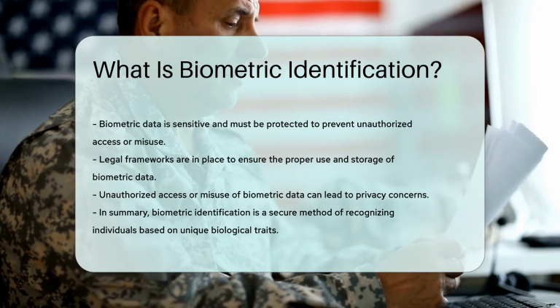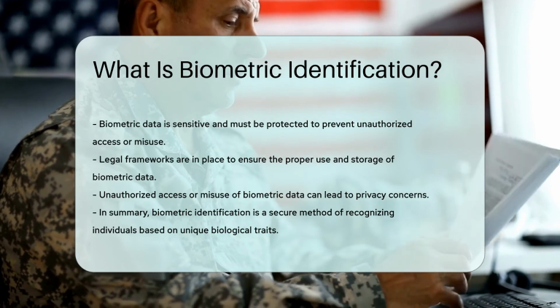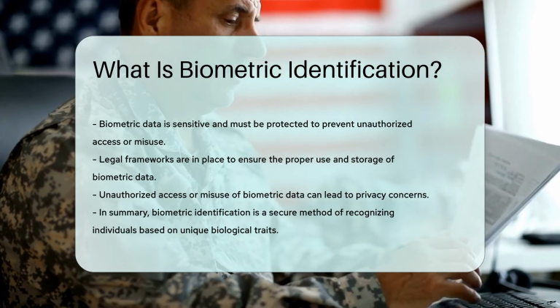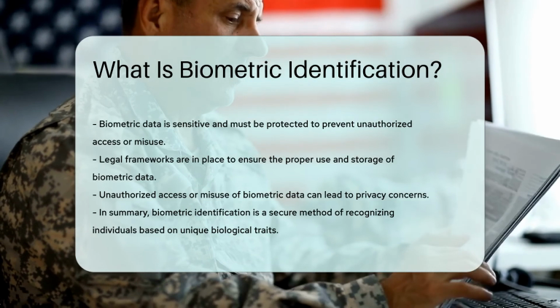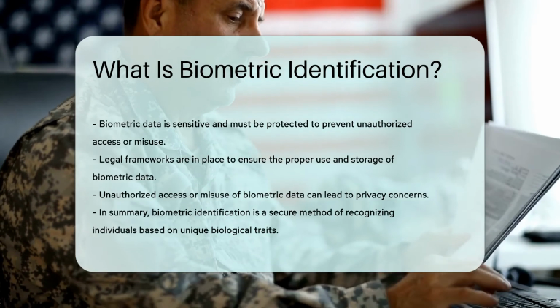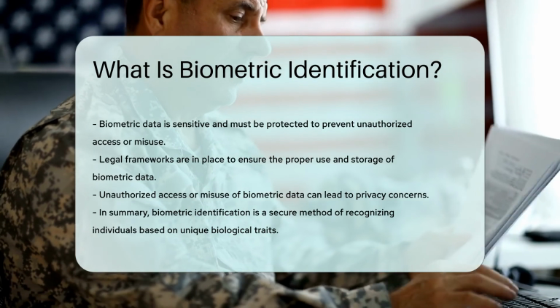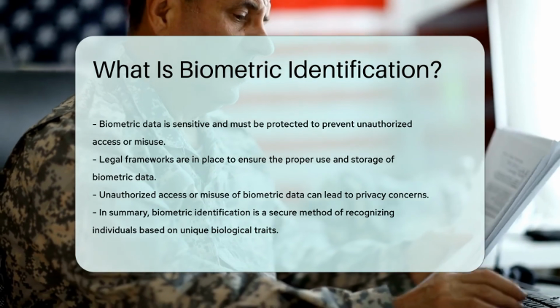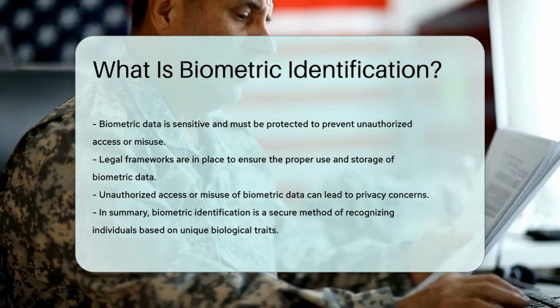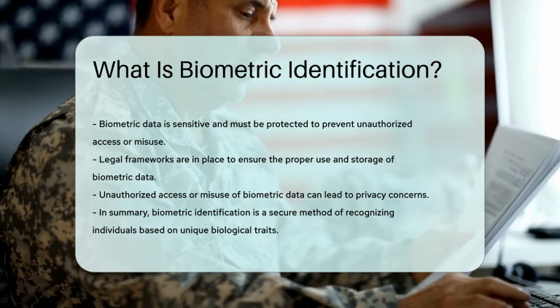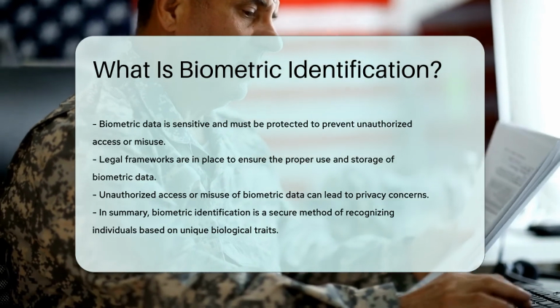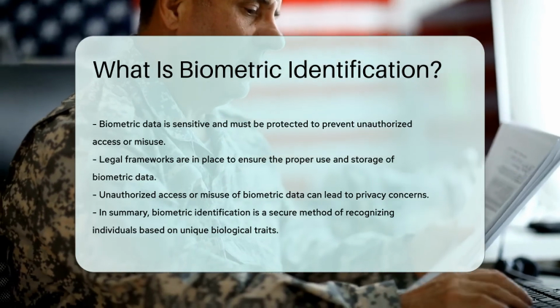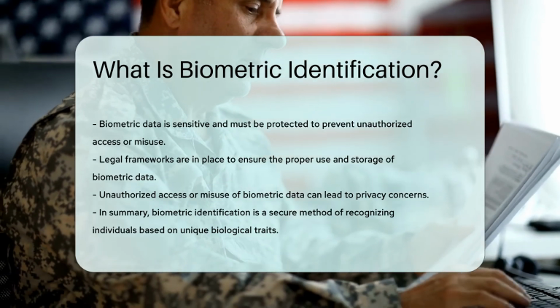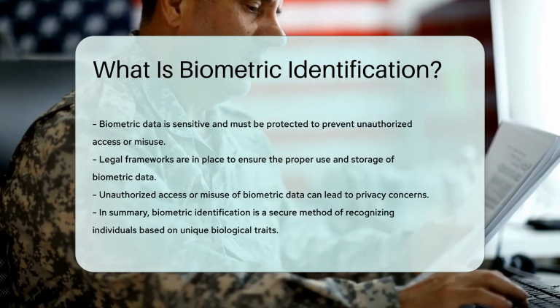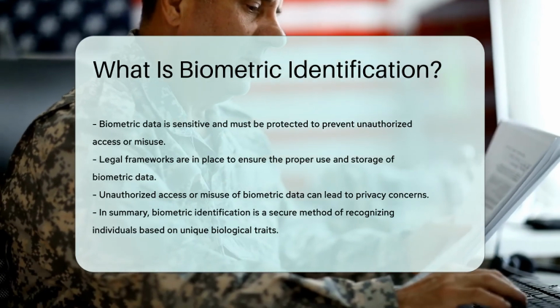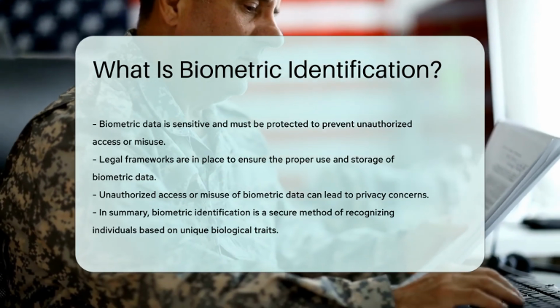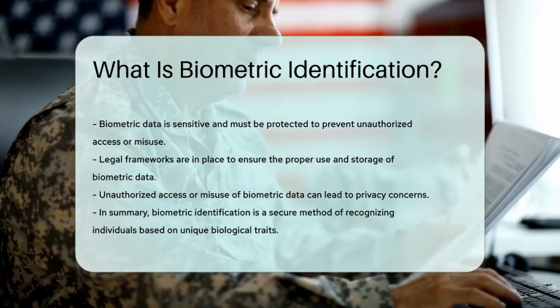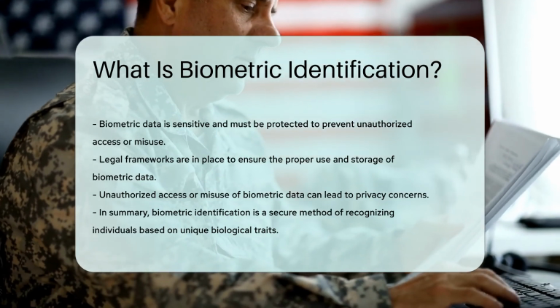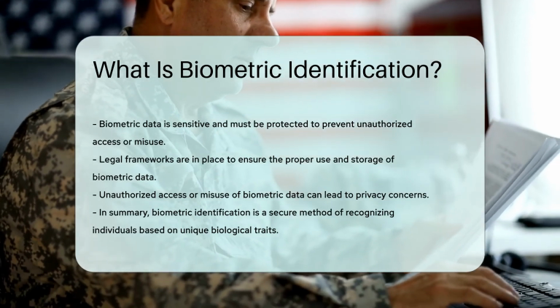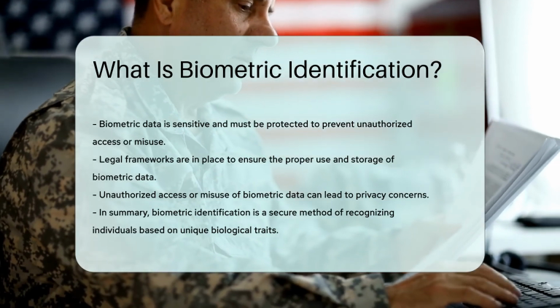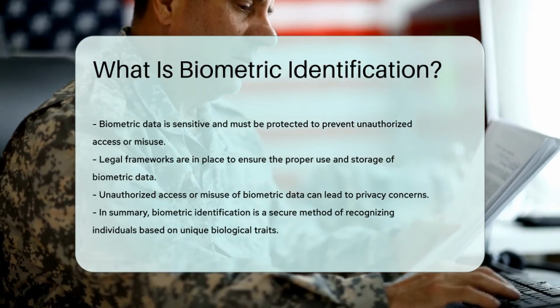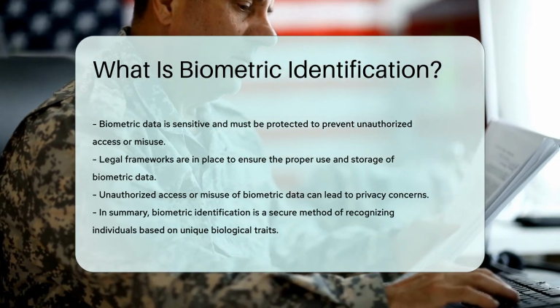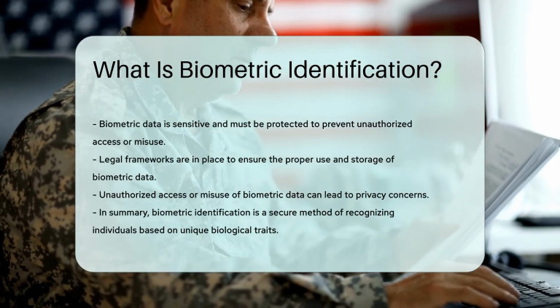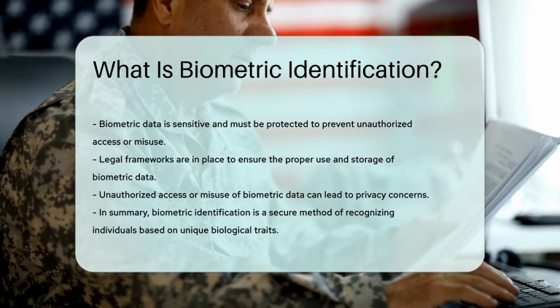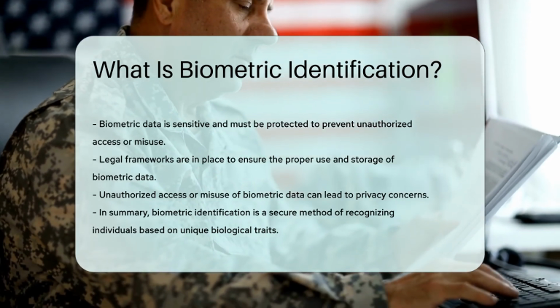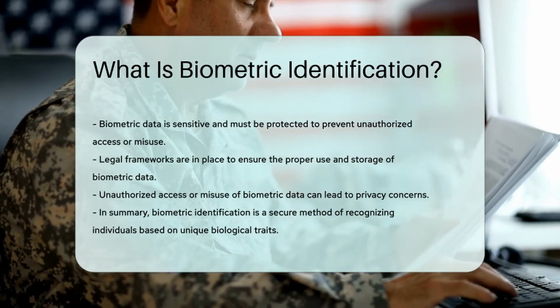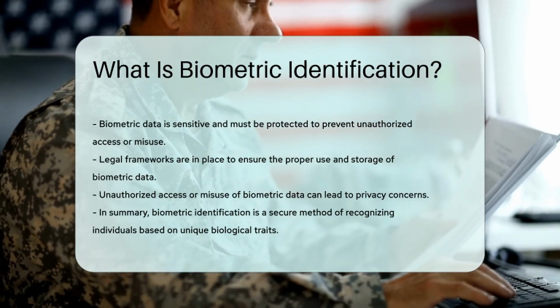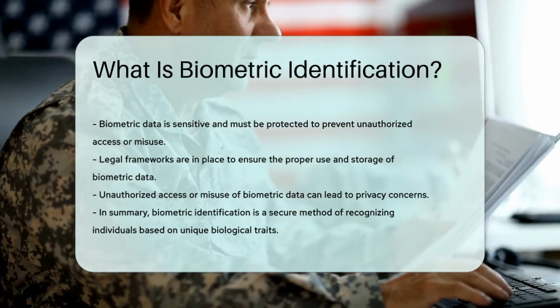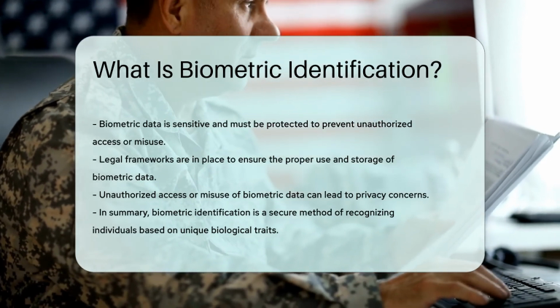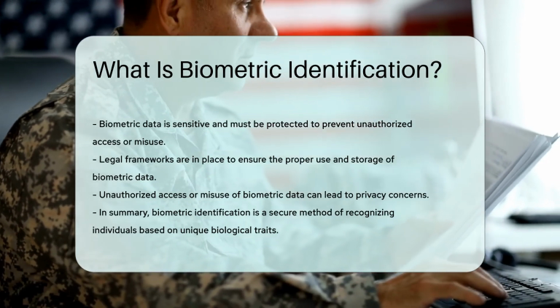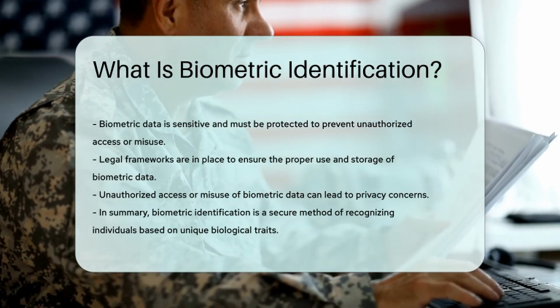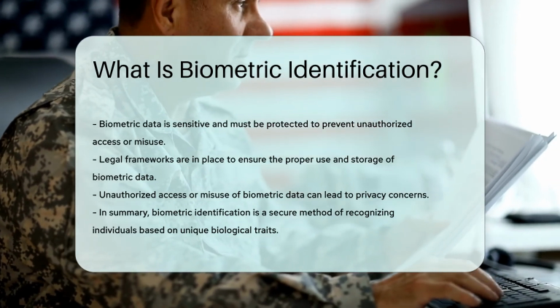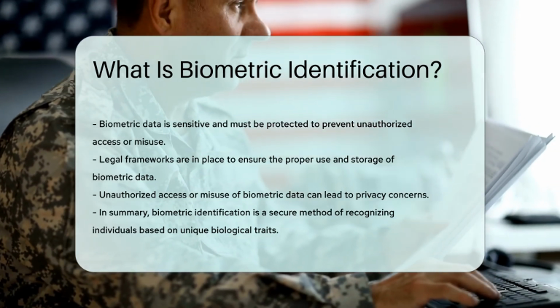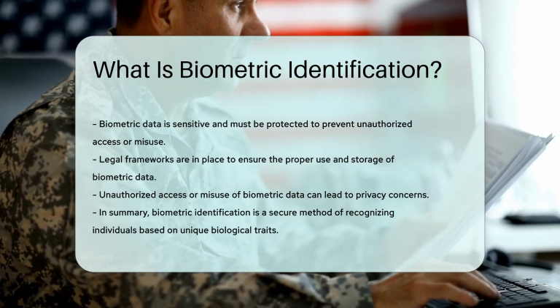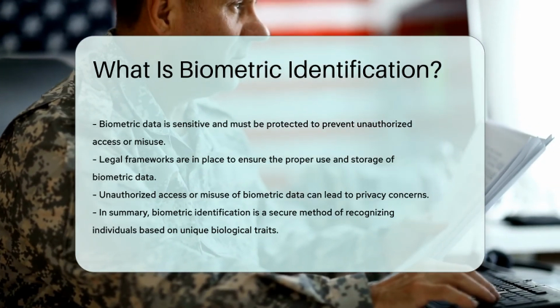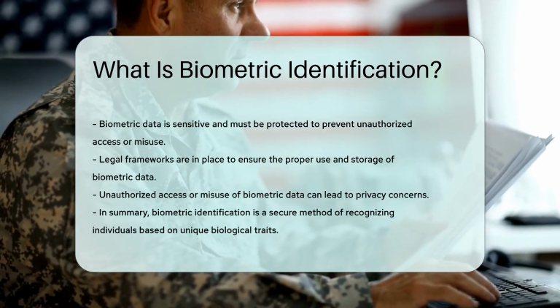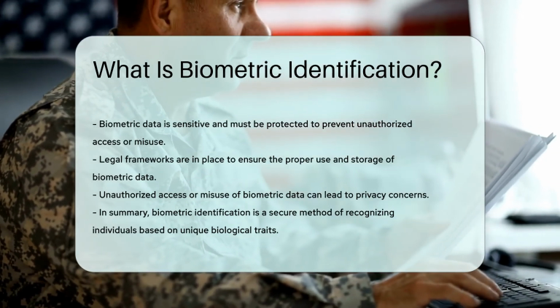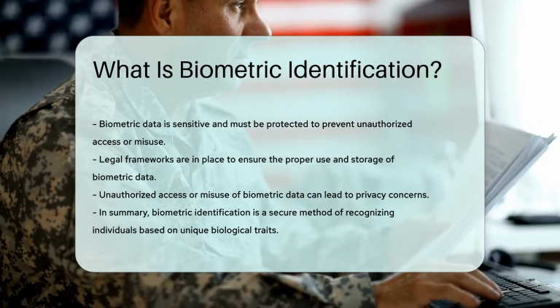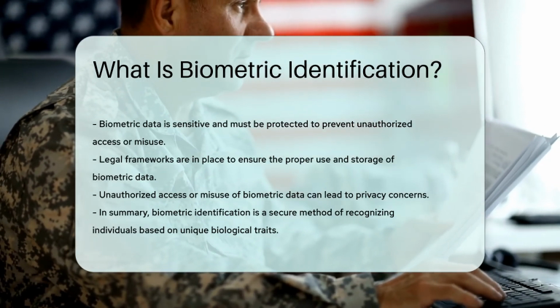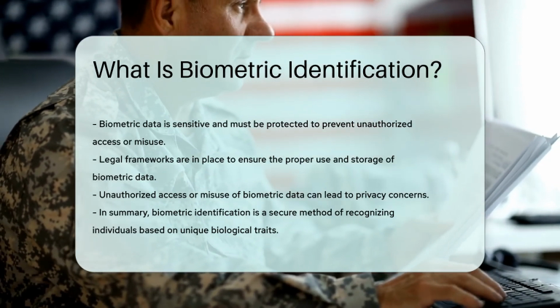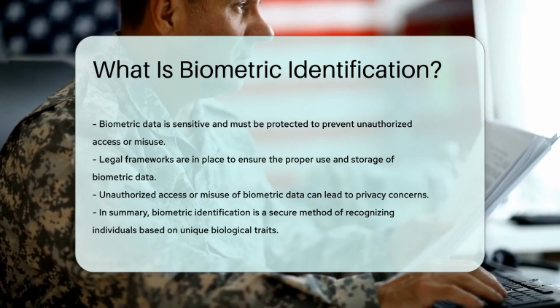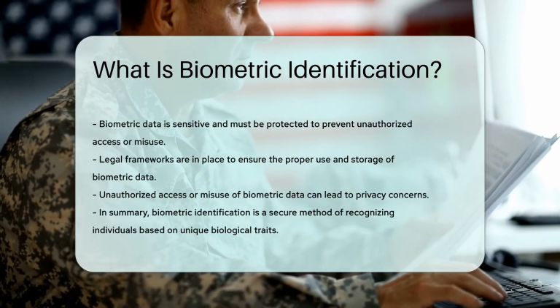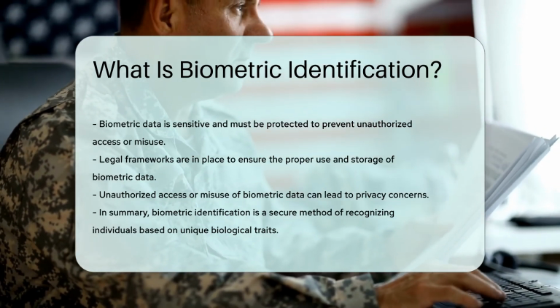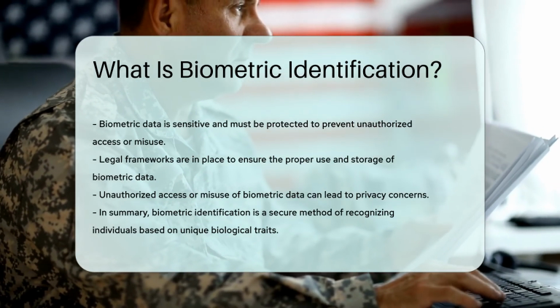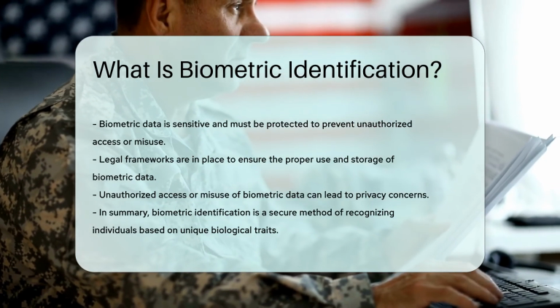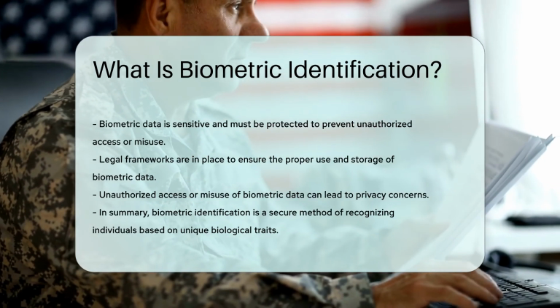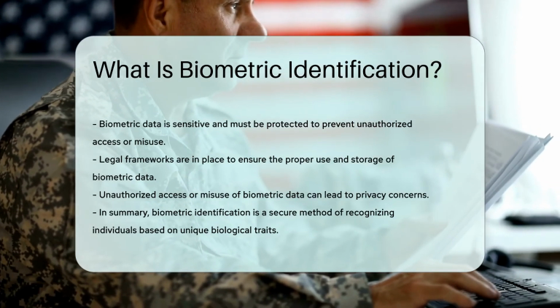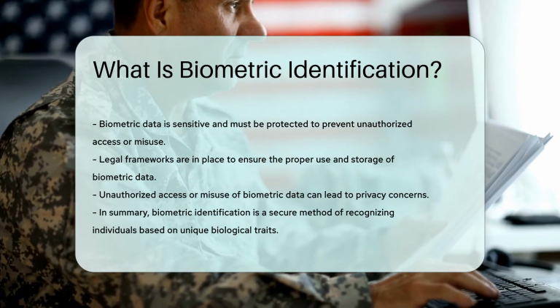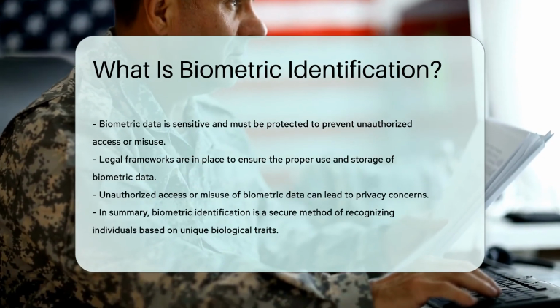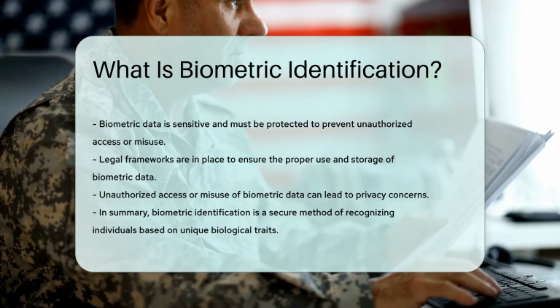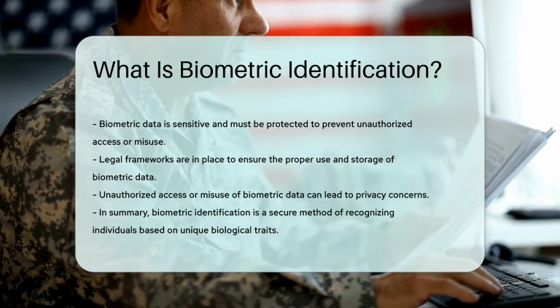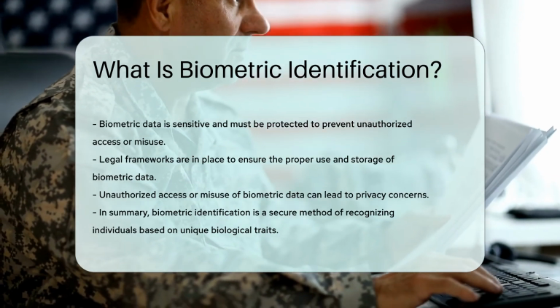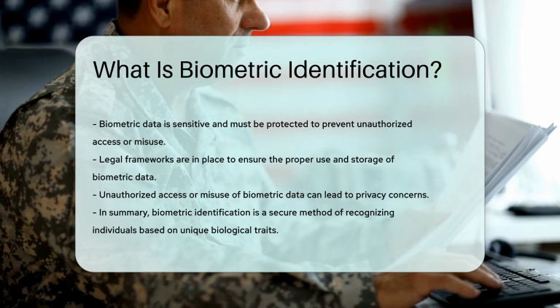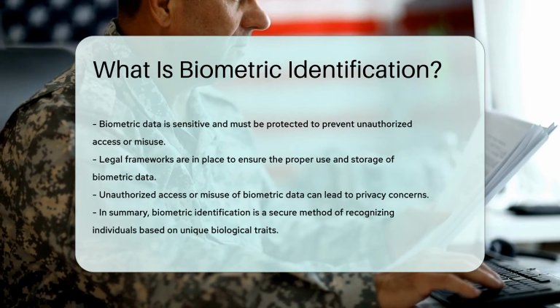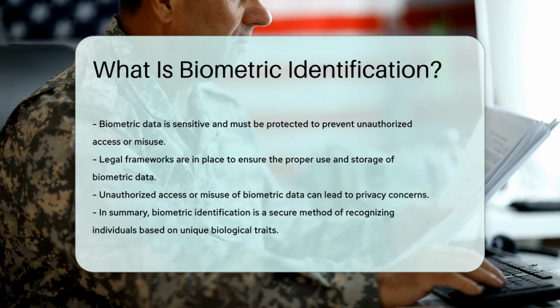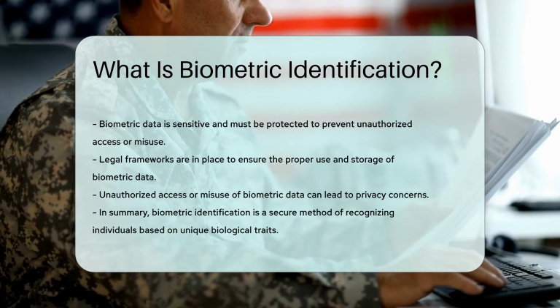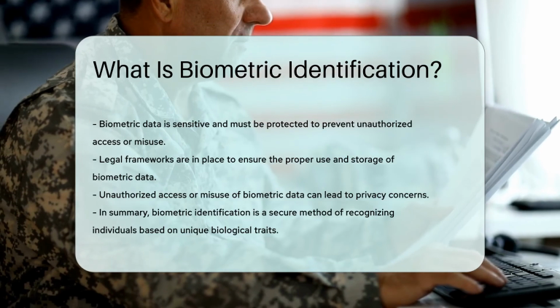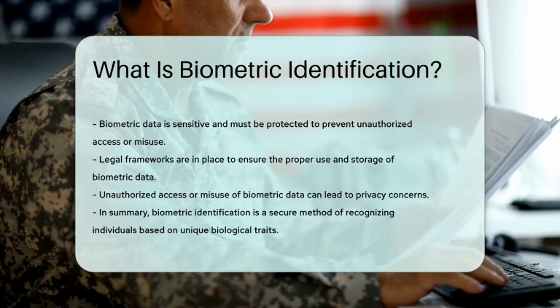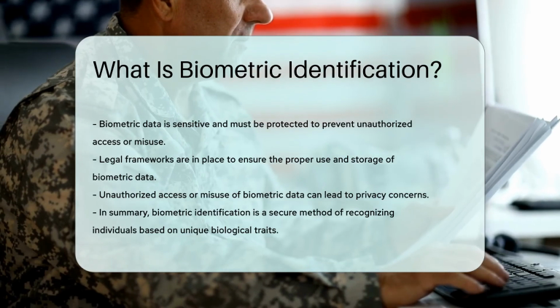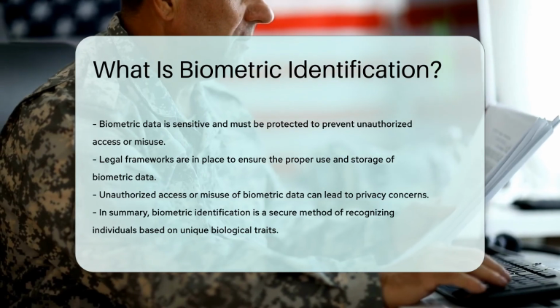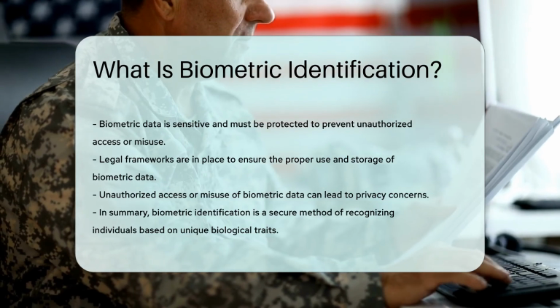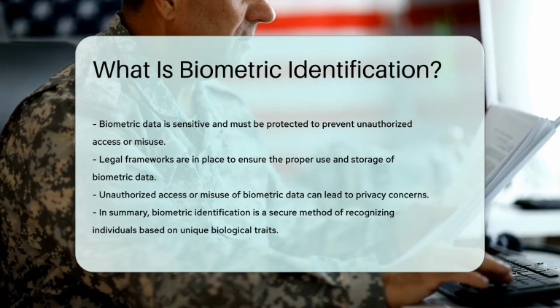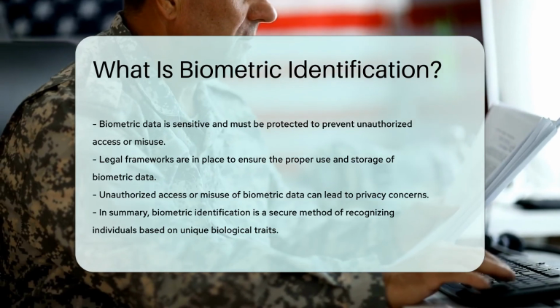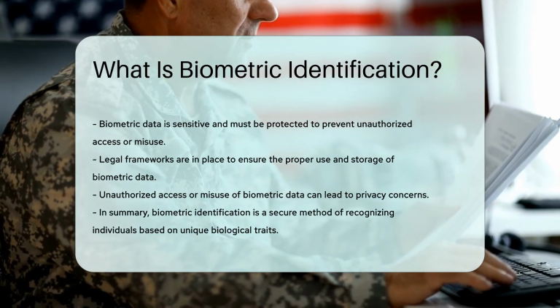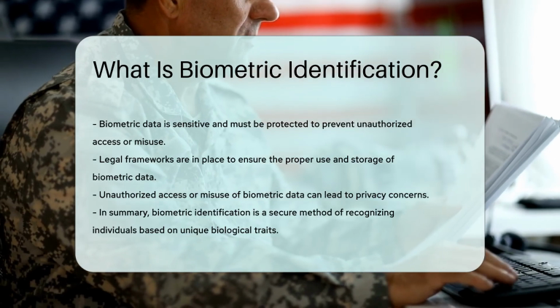In summary, biometric identification is a secure method of recognizing individuals based on unique biological traits.